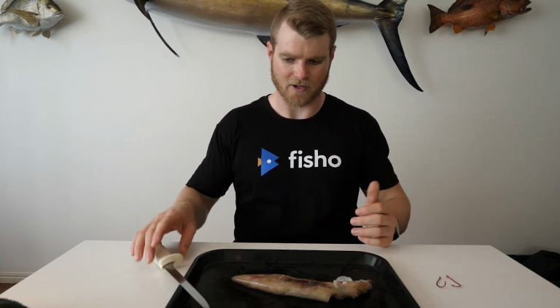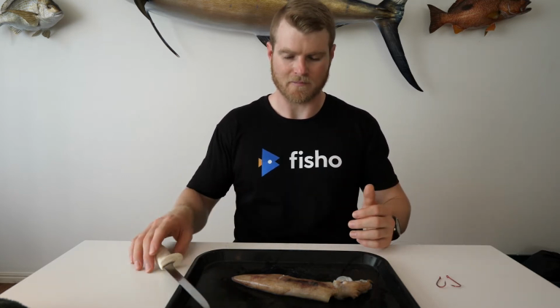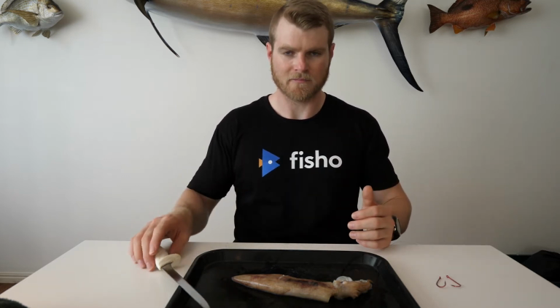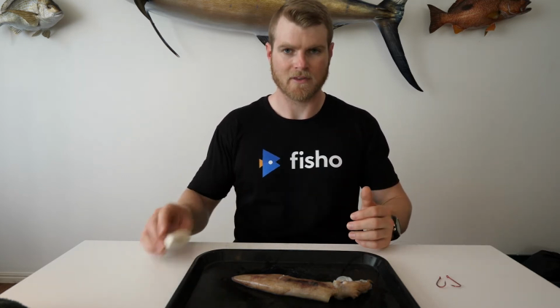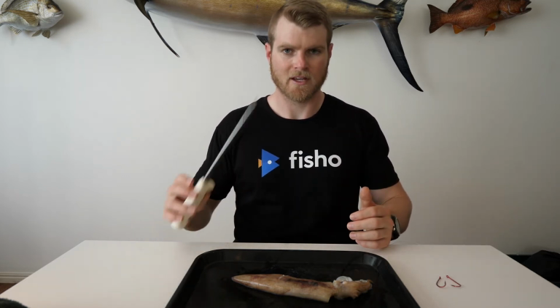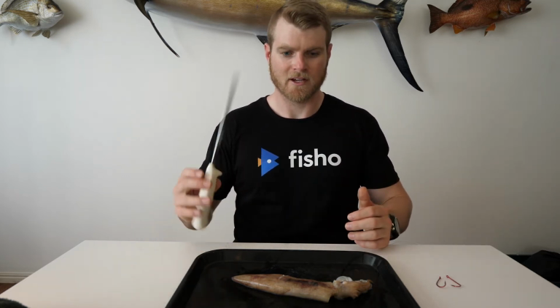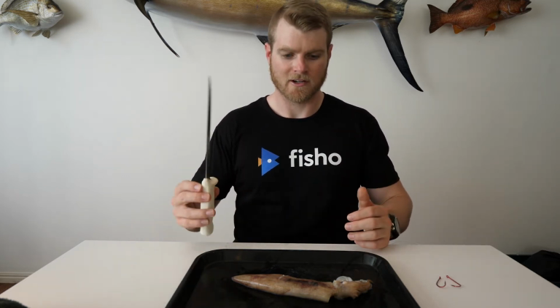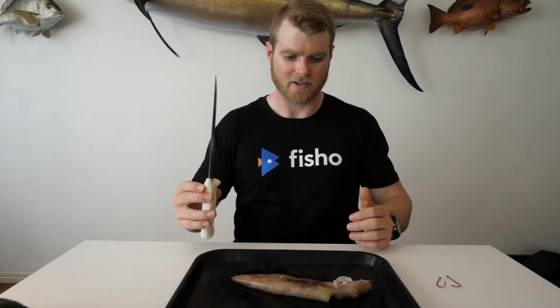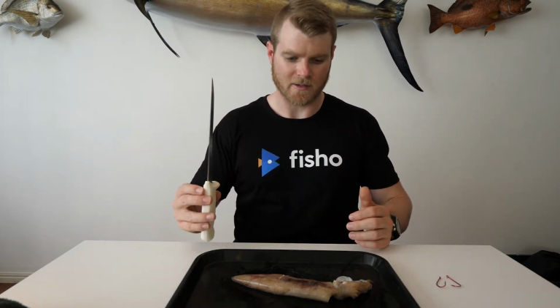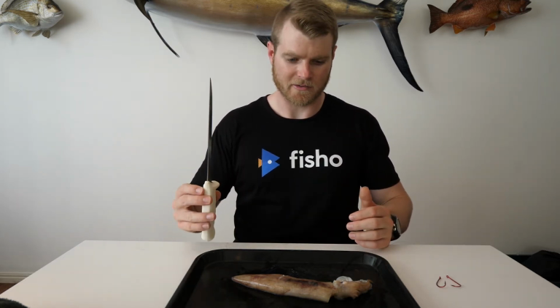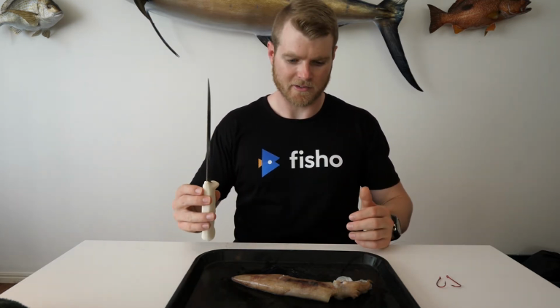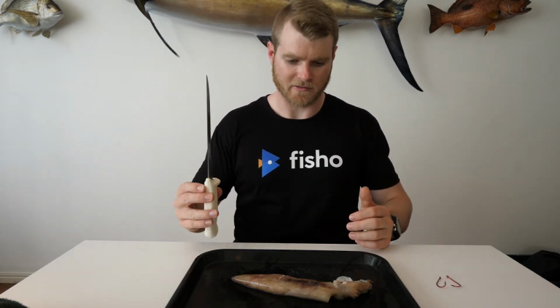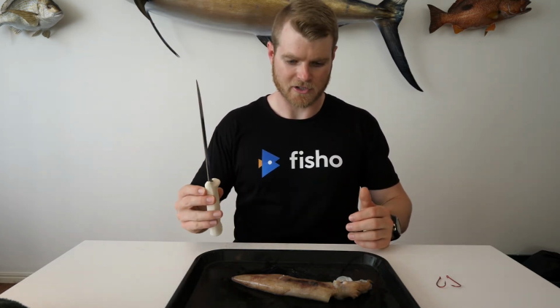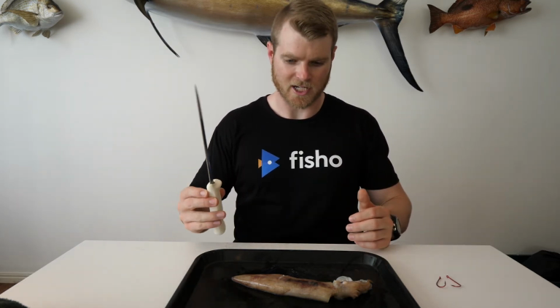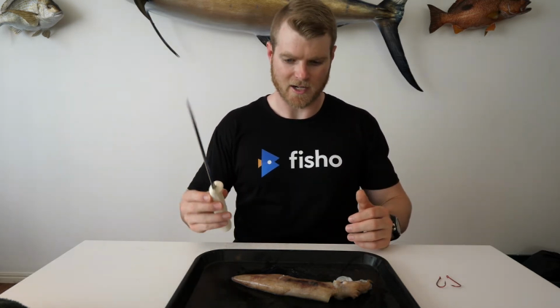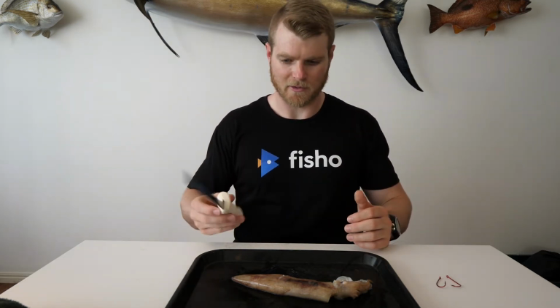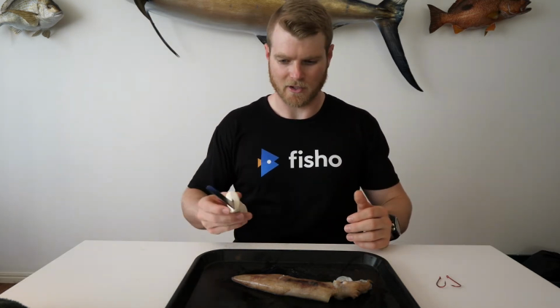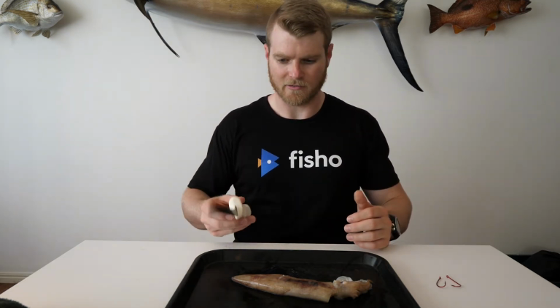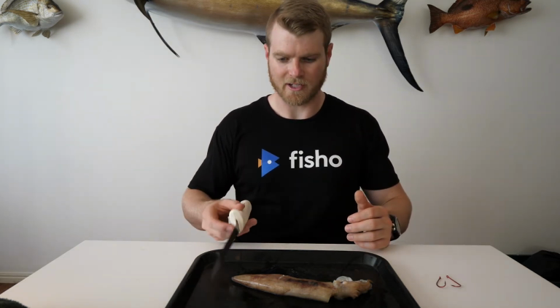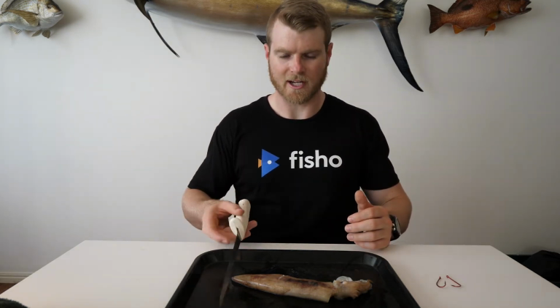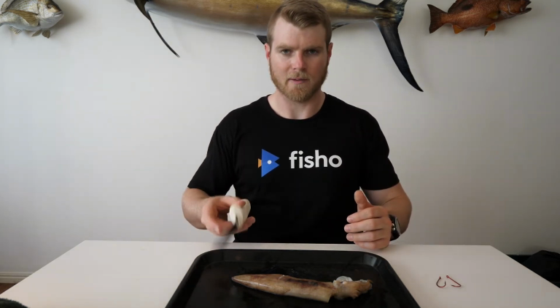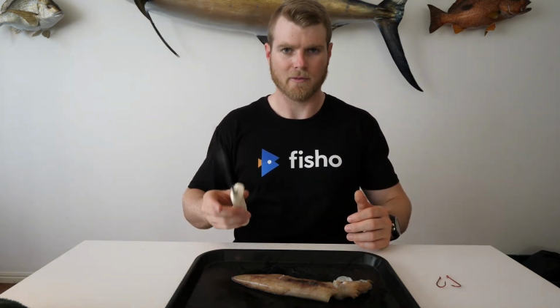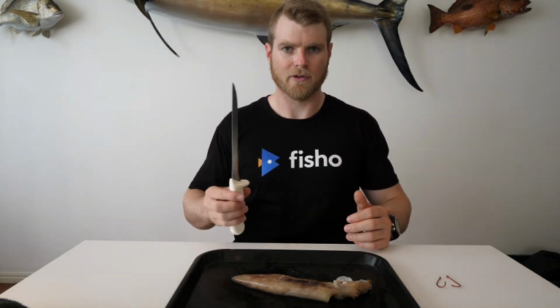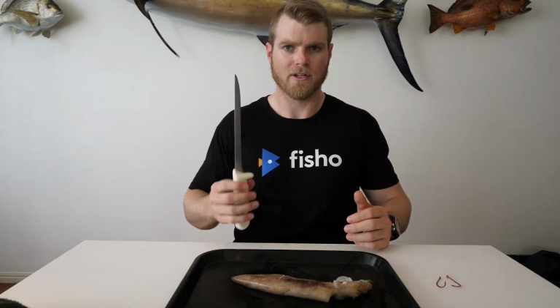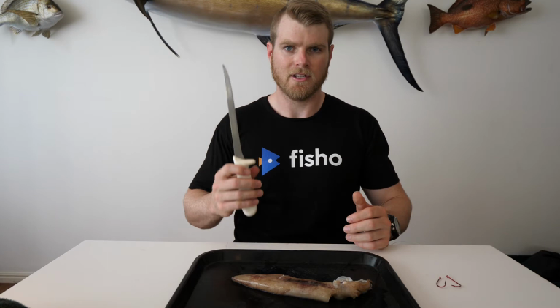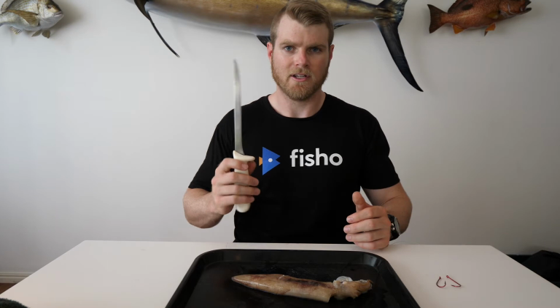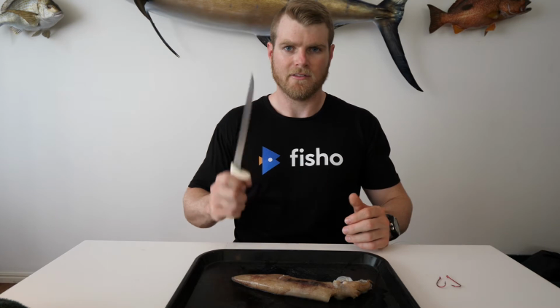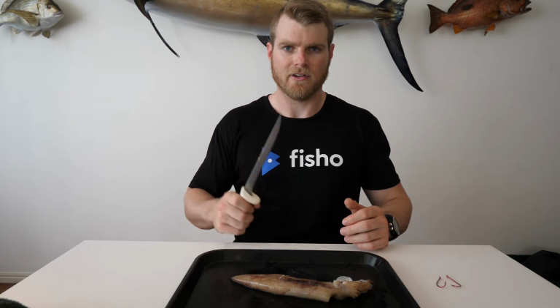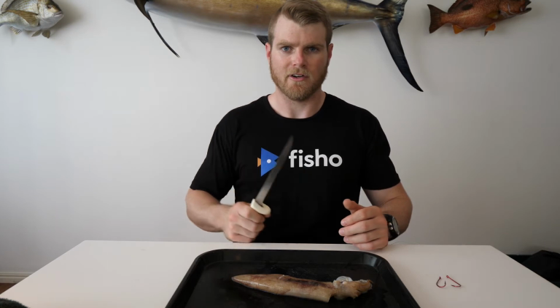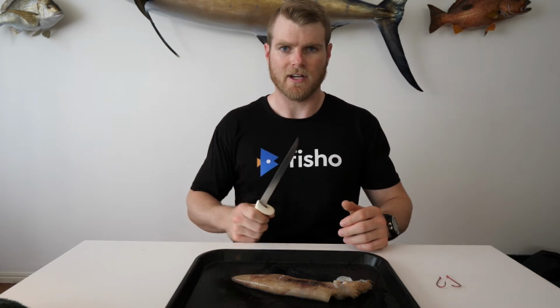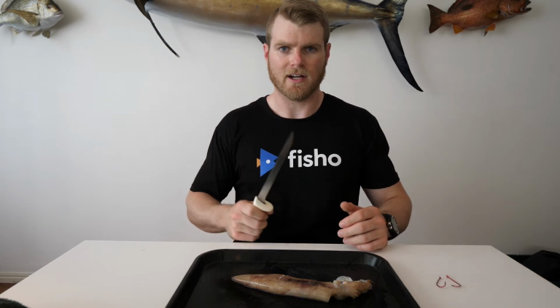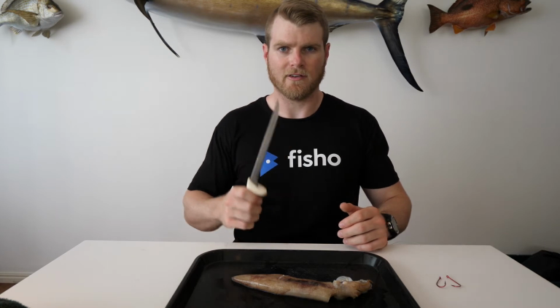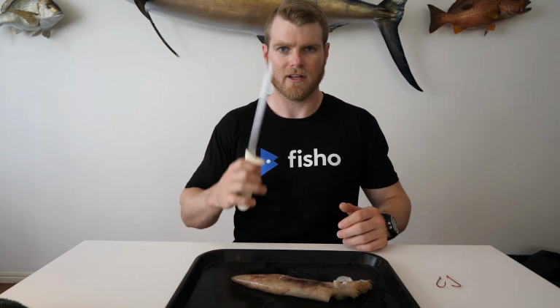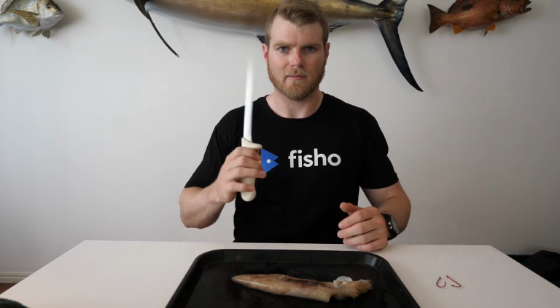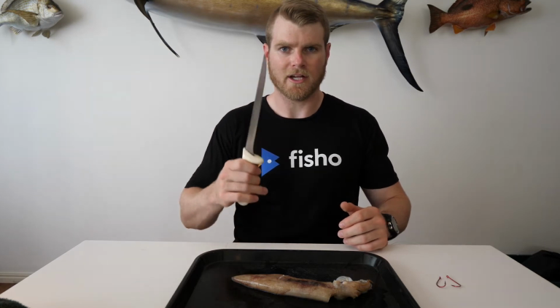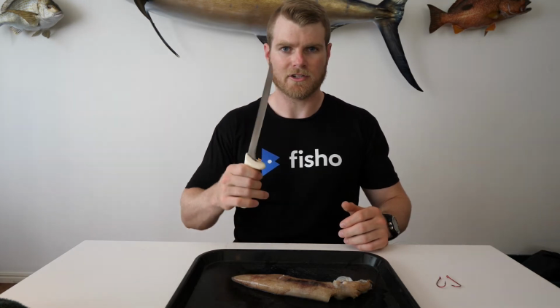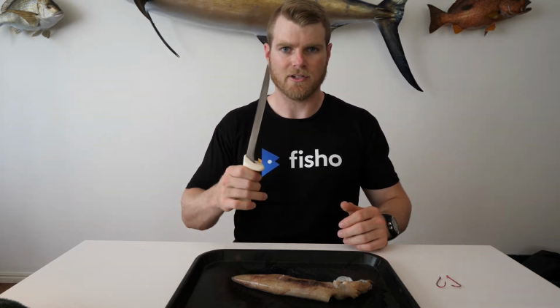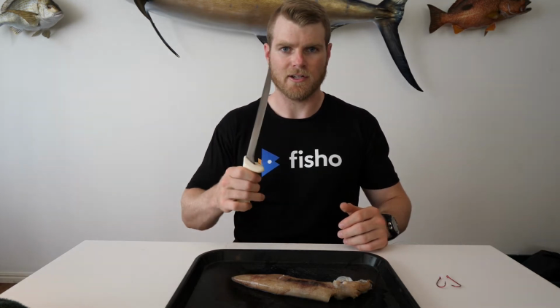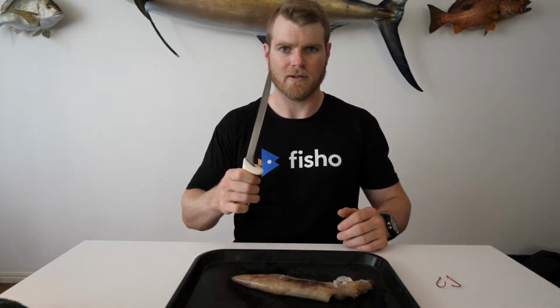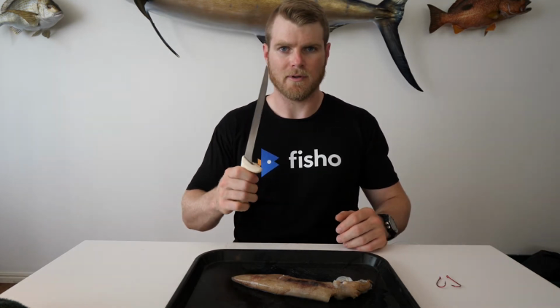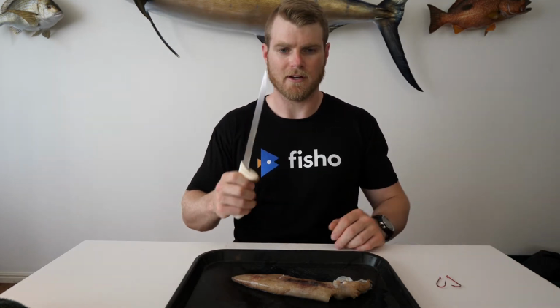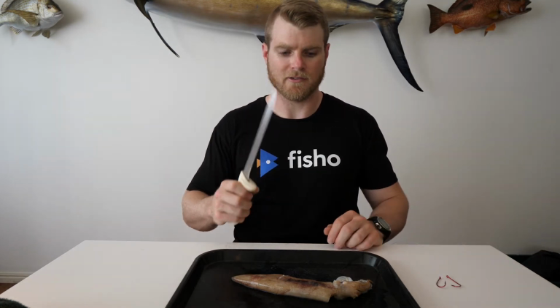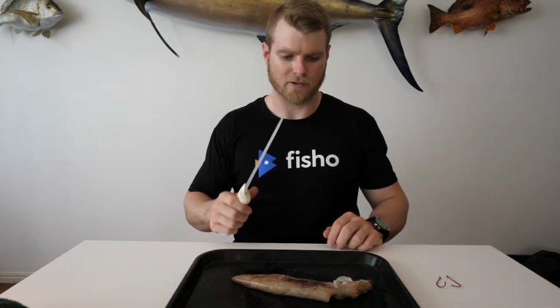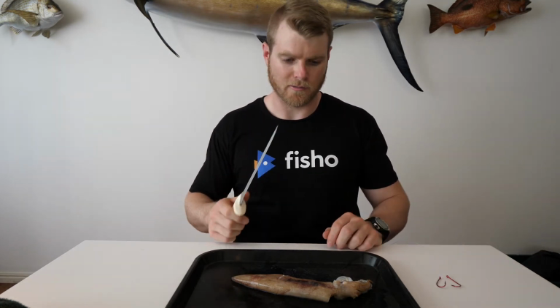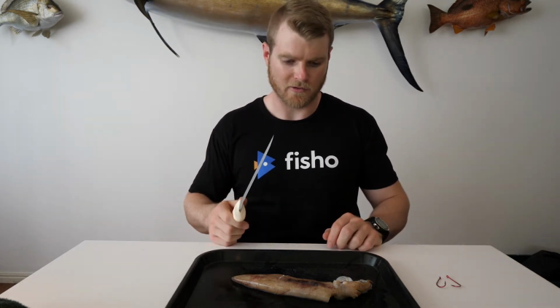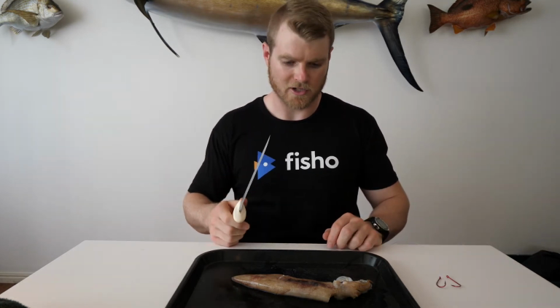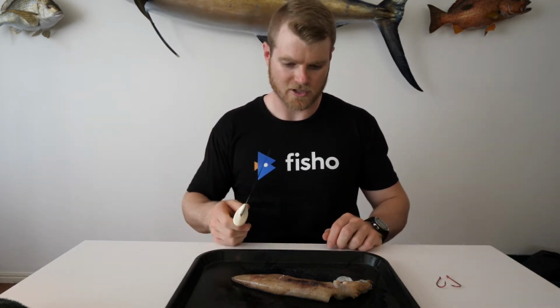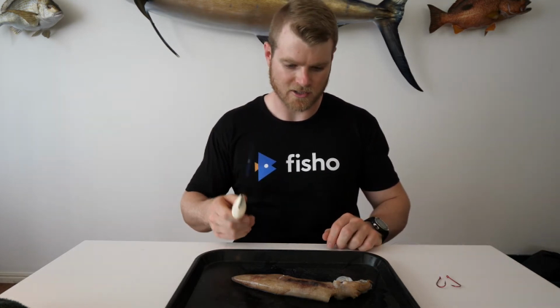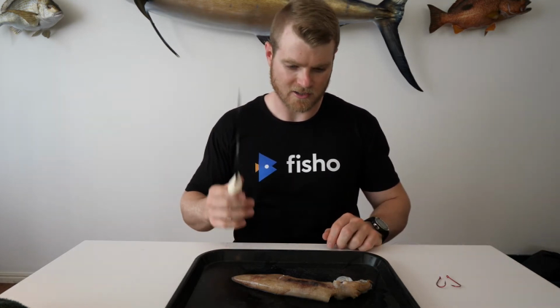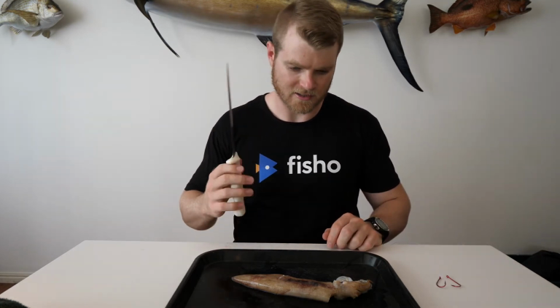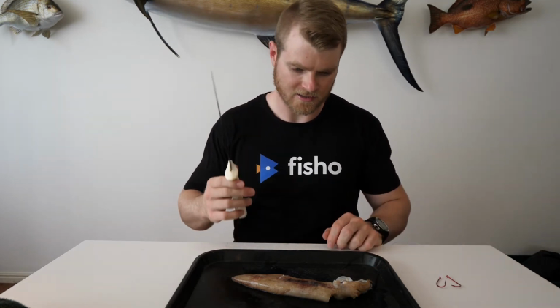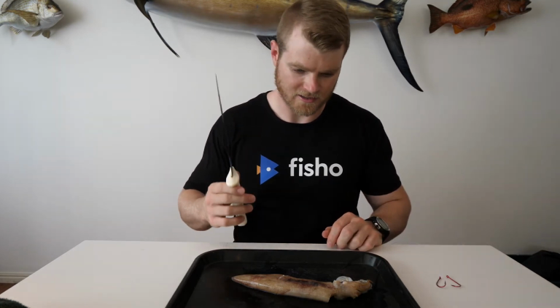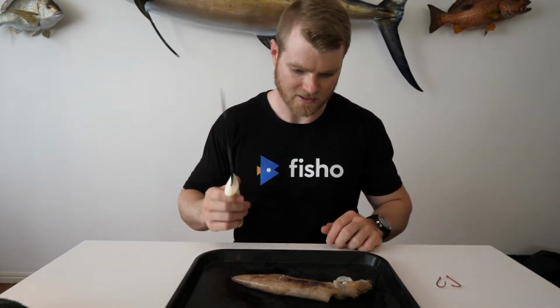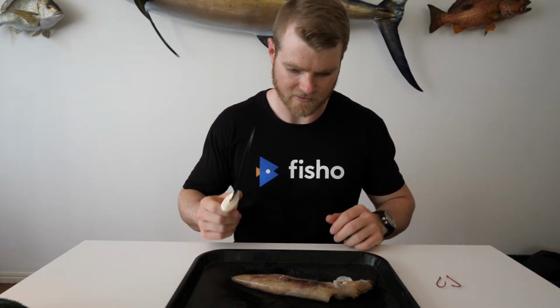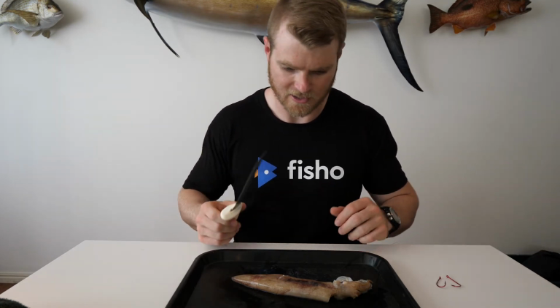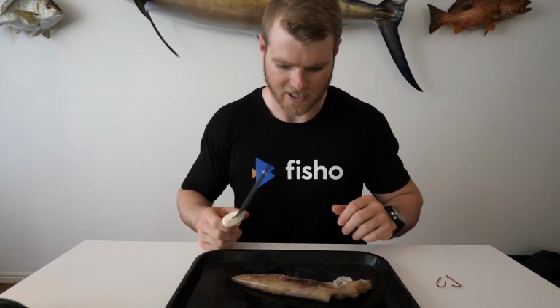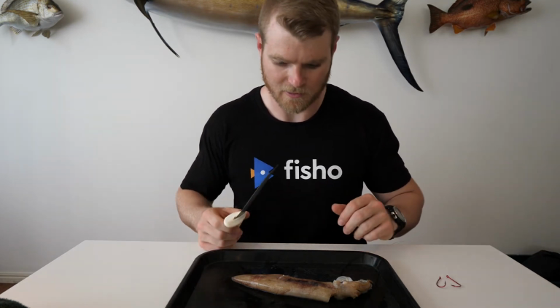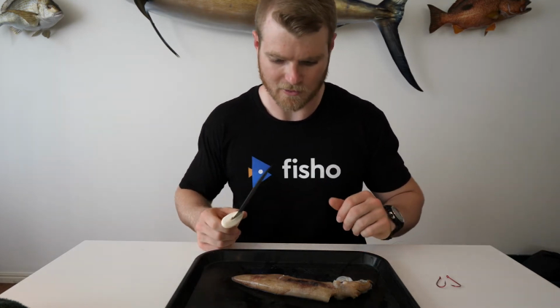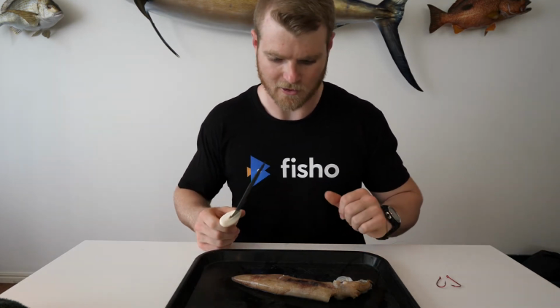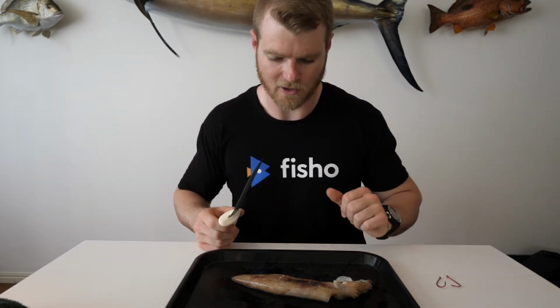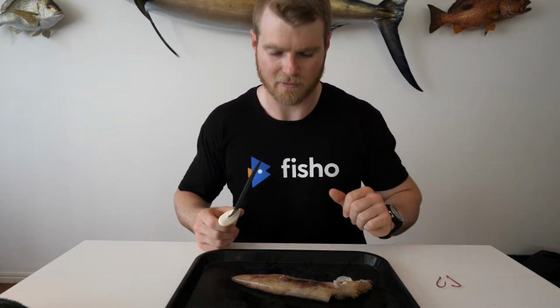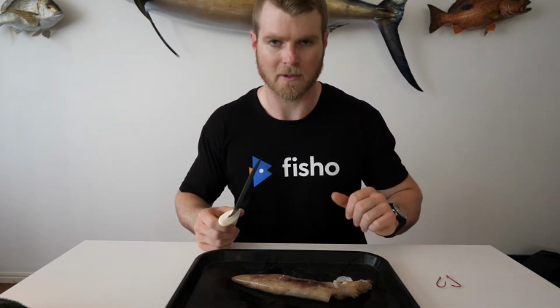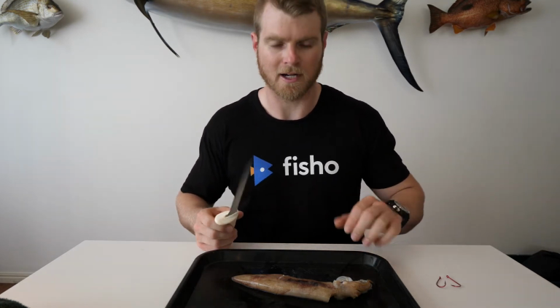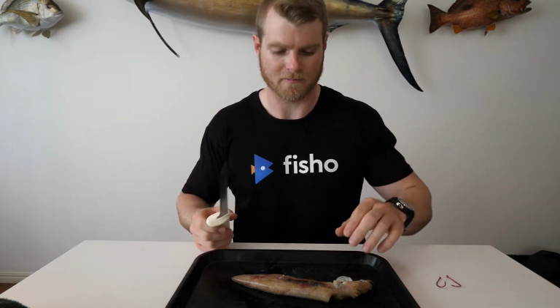Grab yourself a sharp knife and a cutting board. If you're a young fella, make sure you get your parent's supervision — give them a hand with the knife part.